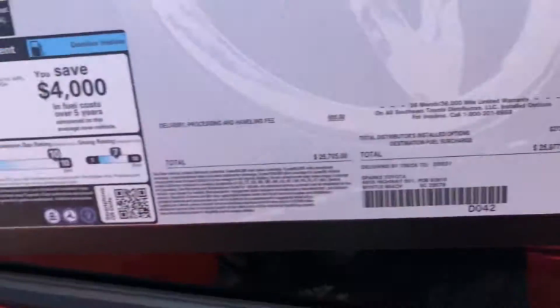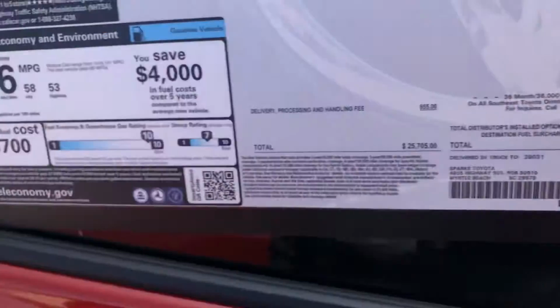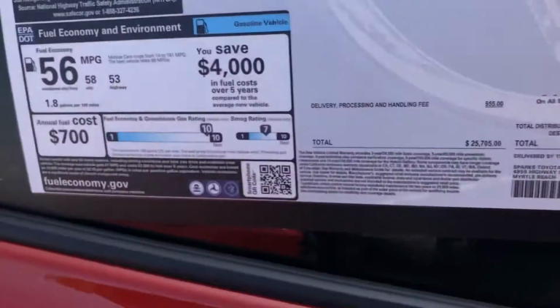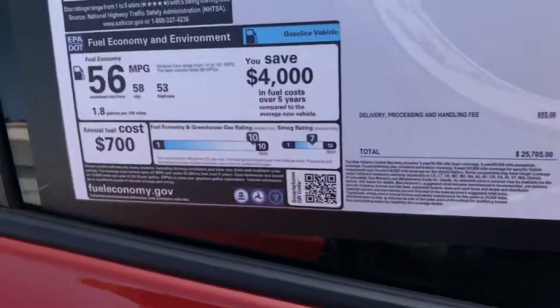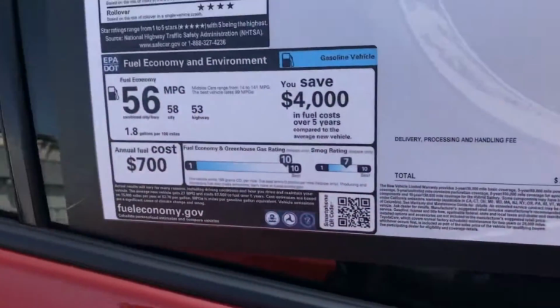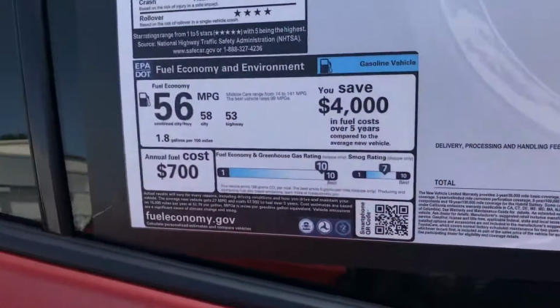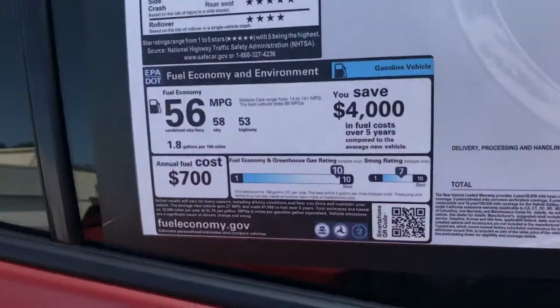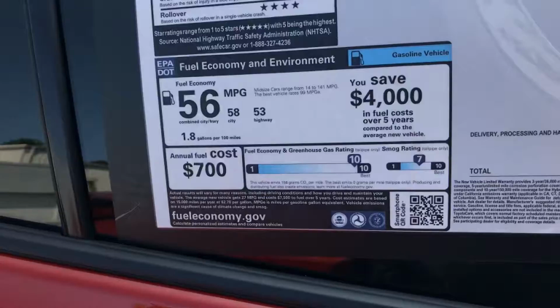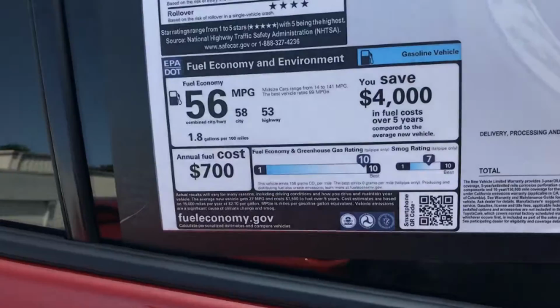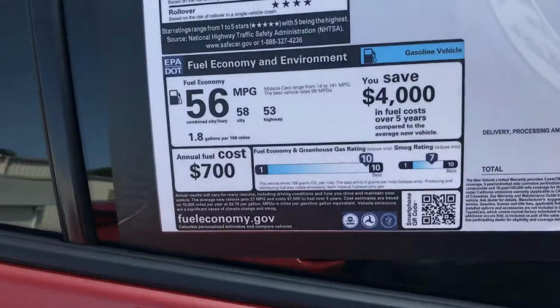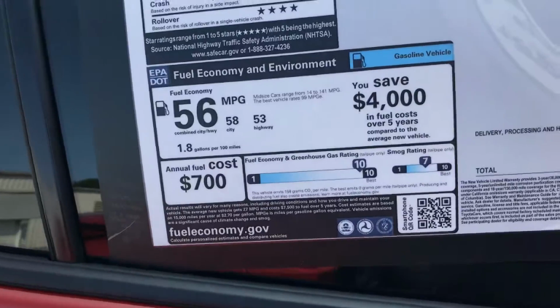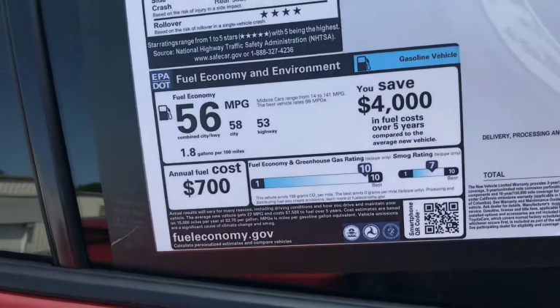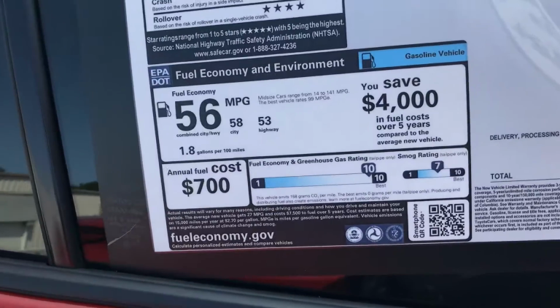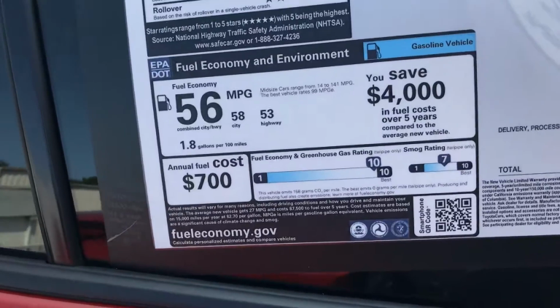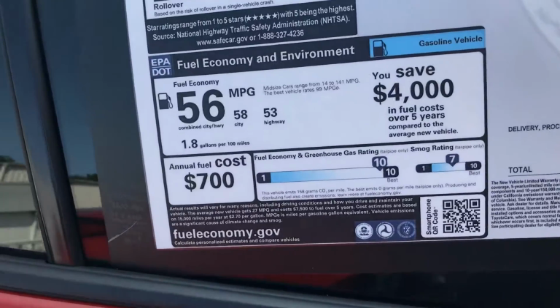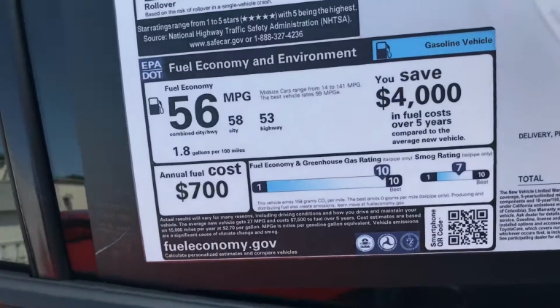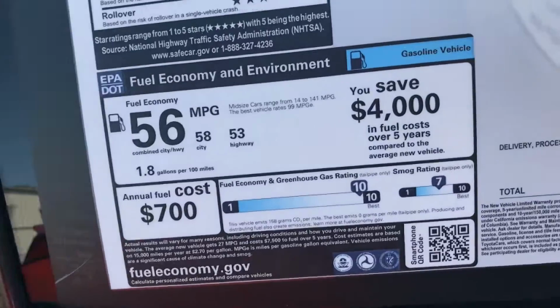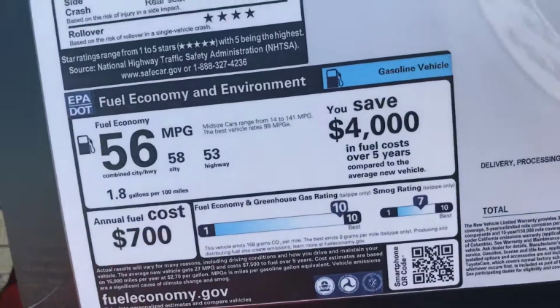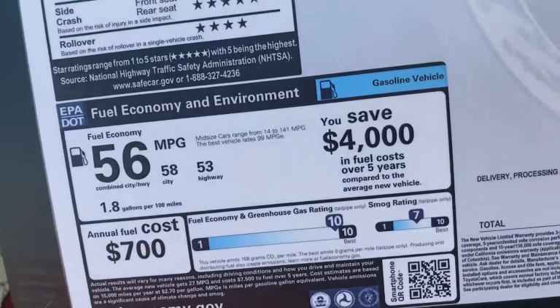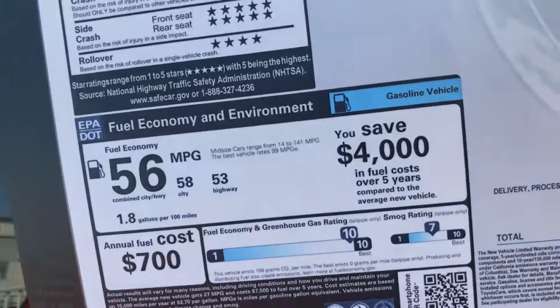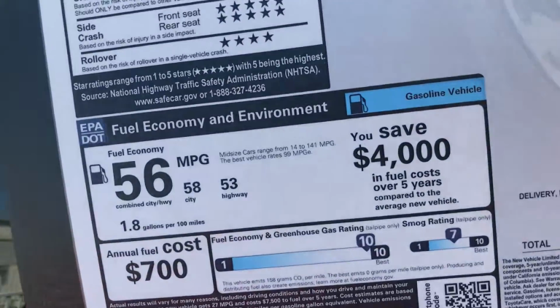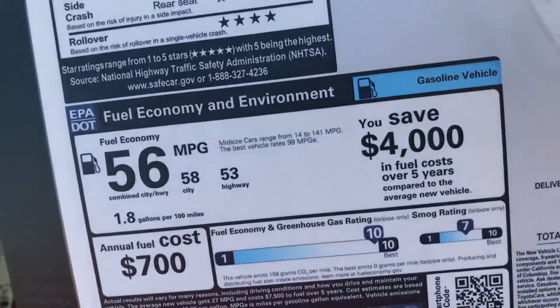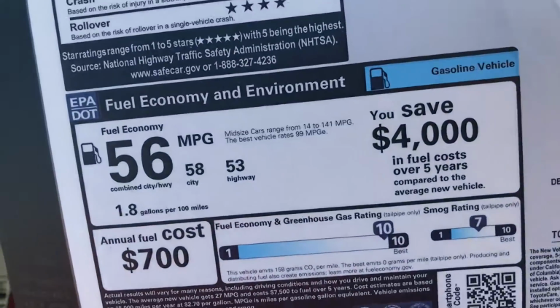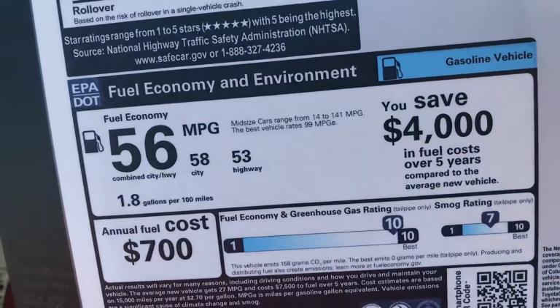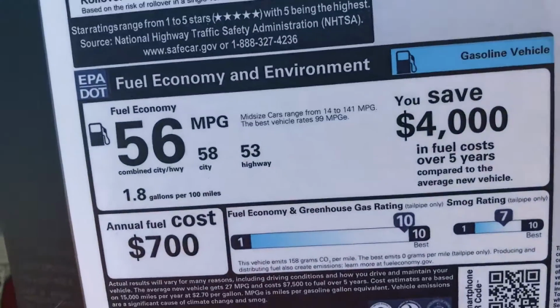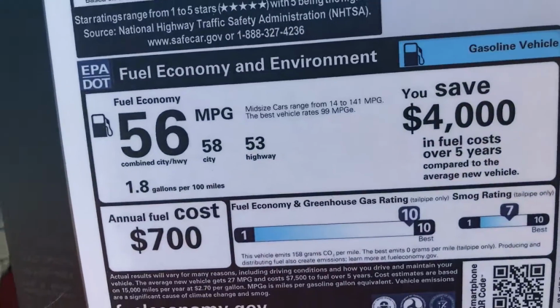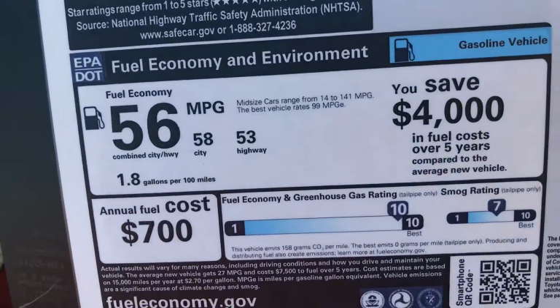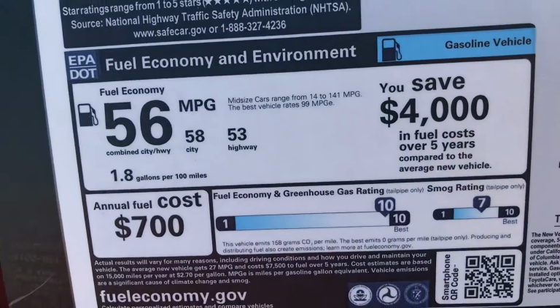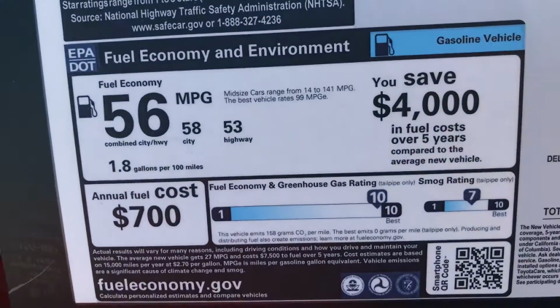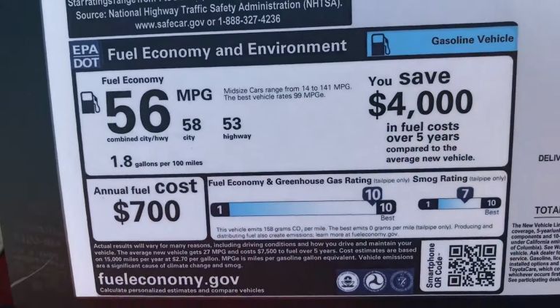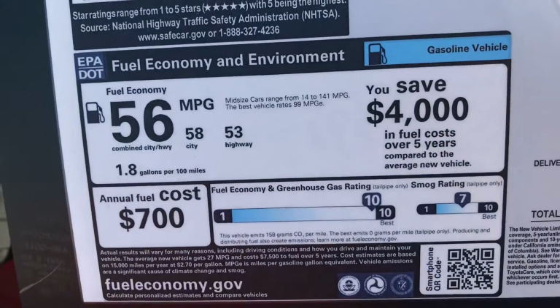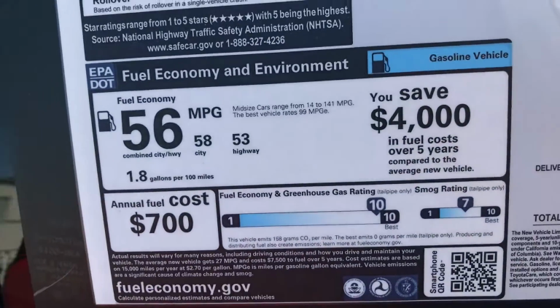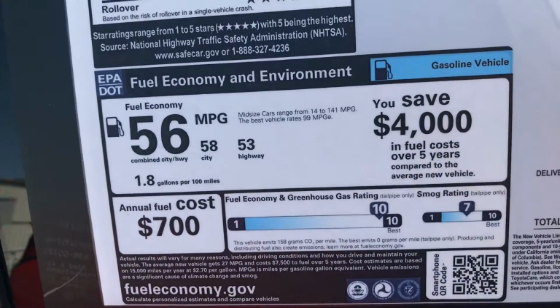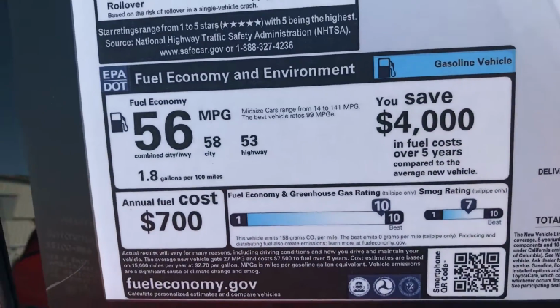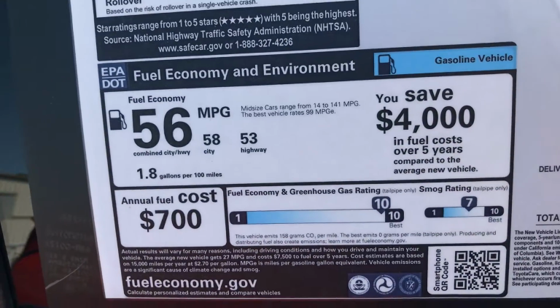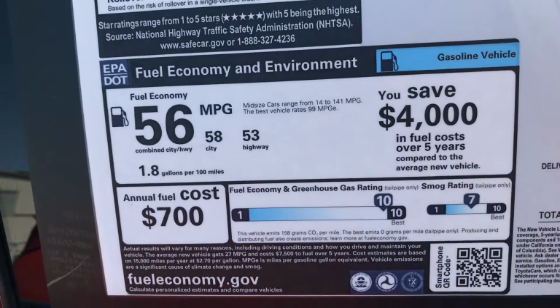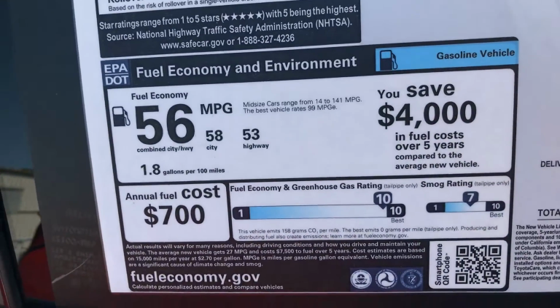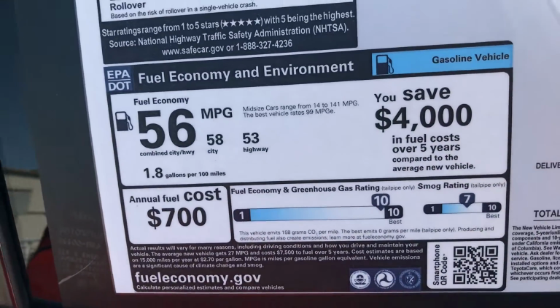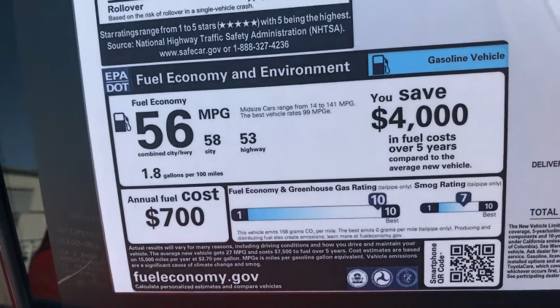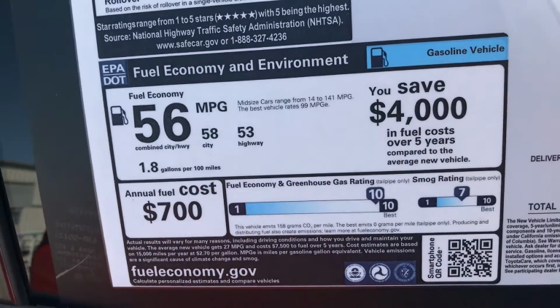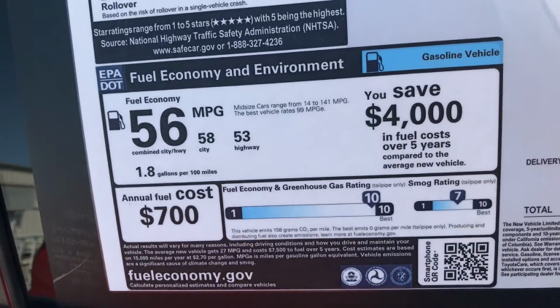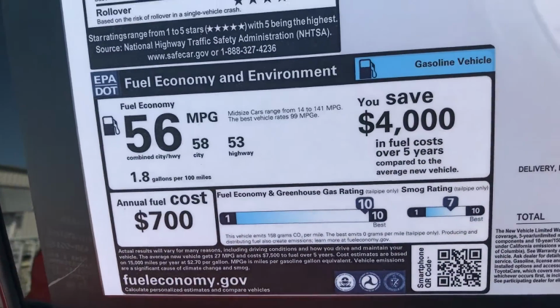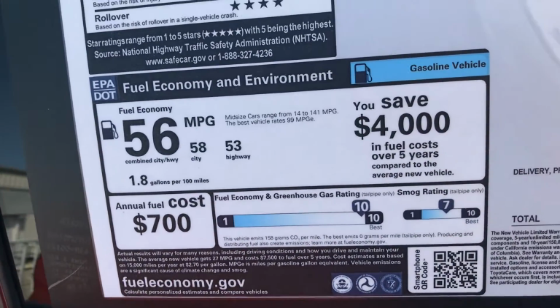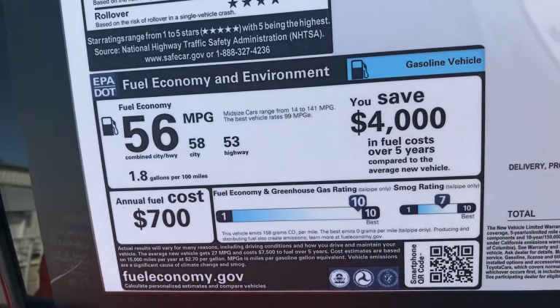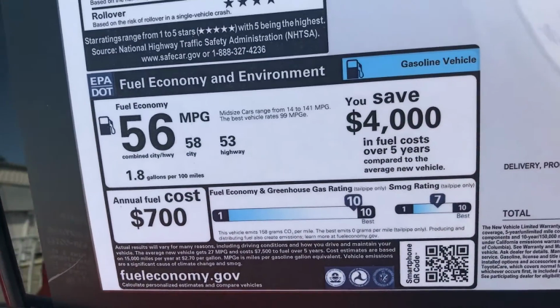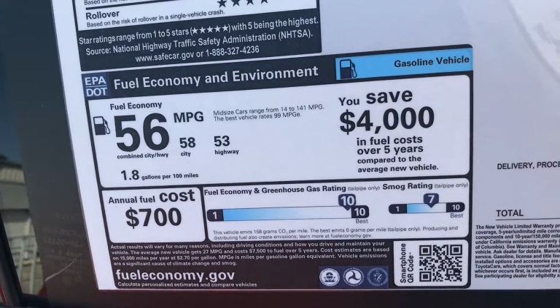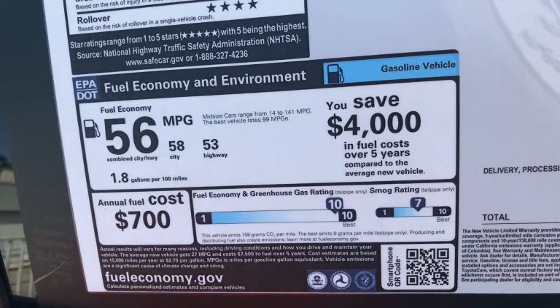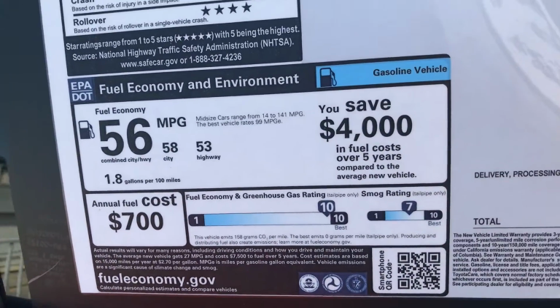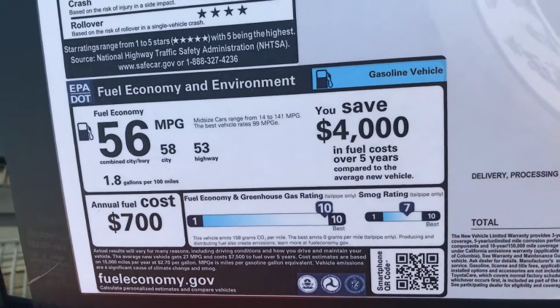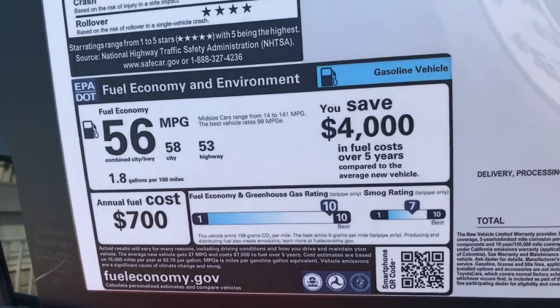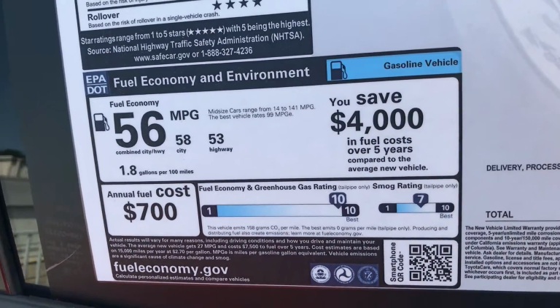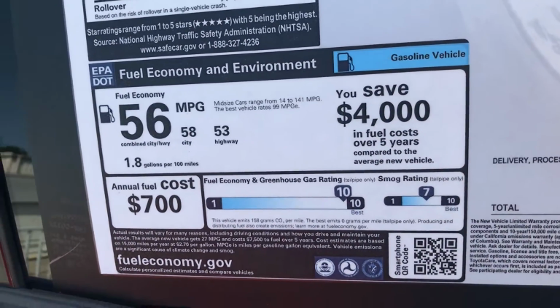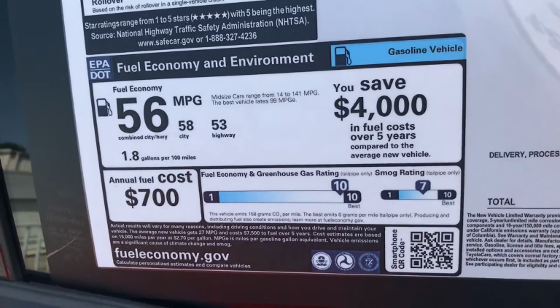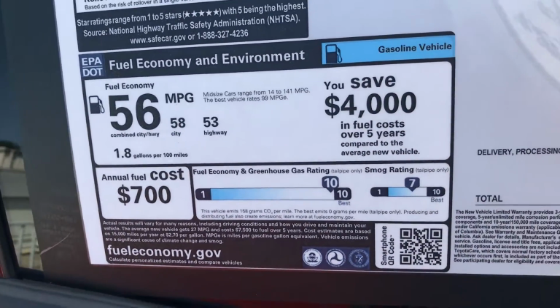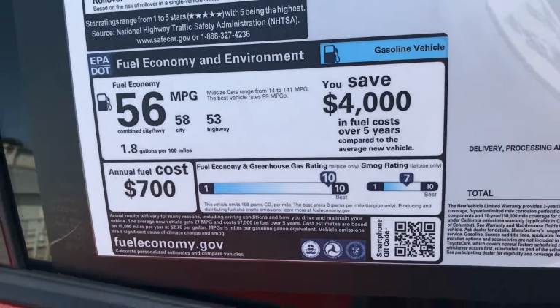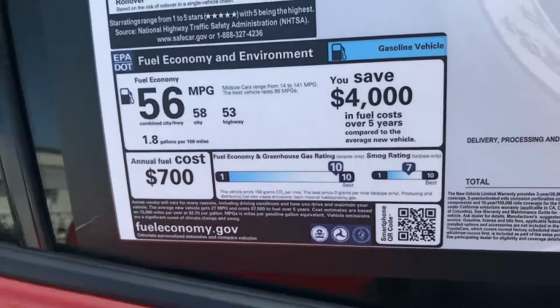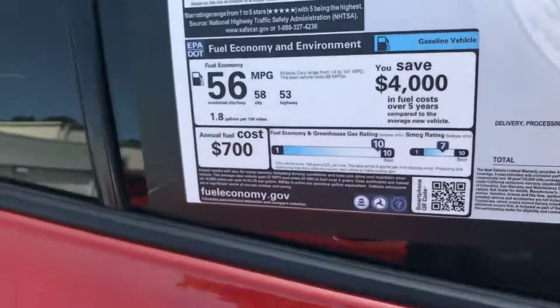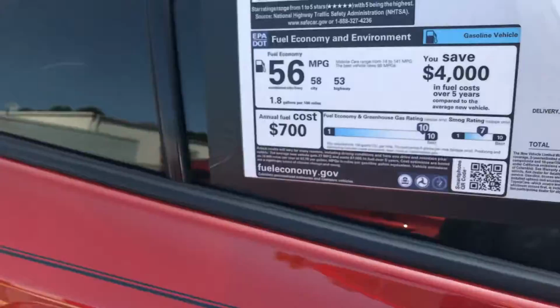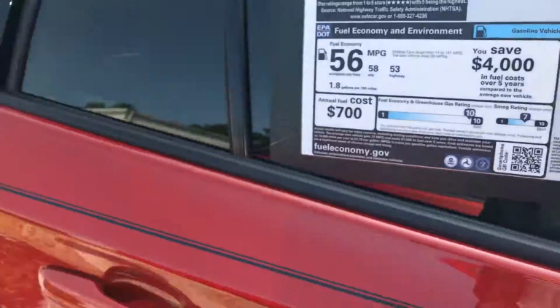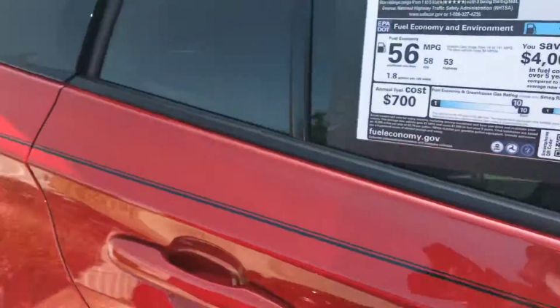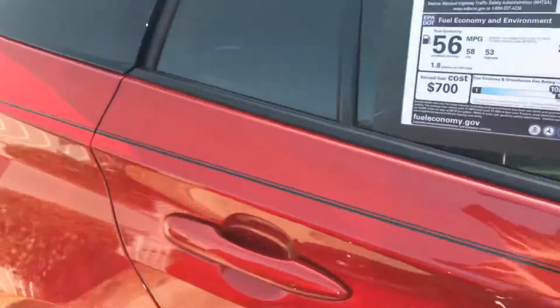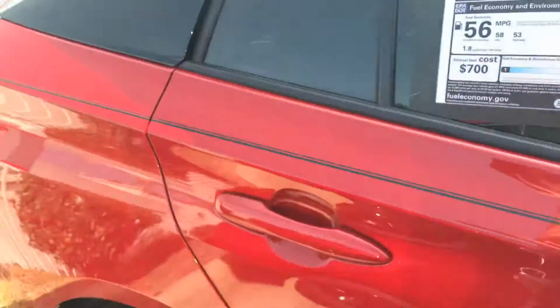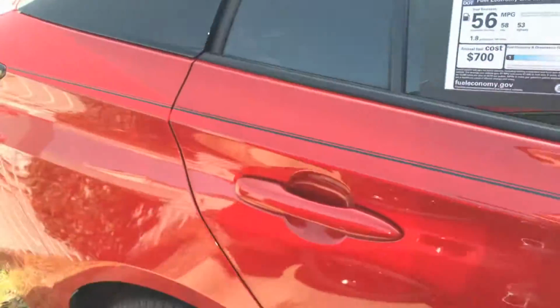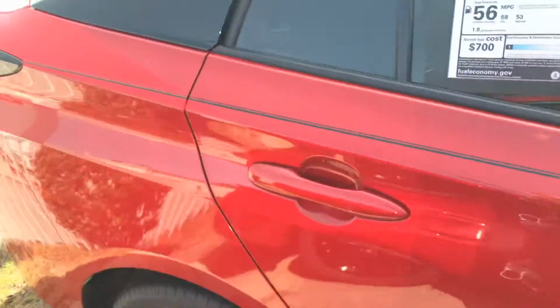And of course, the fabulous thing about the Prius — just check out the gas mileage. 56 combined. I mean, that's just incredible.